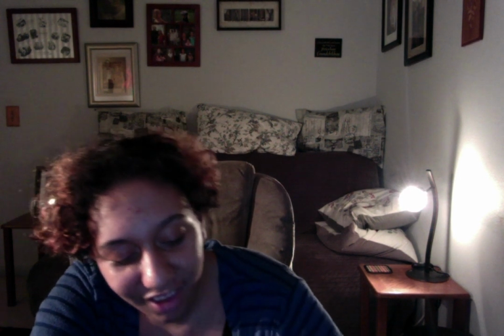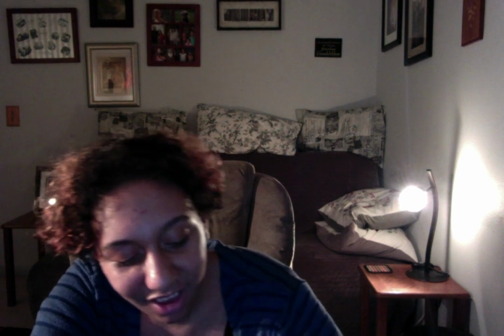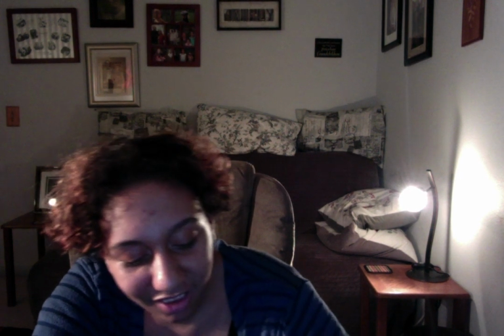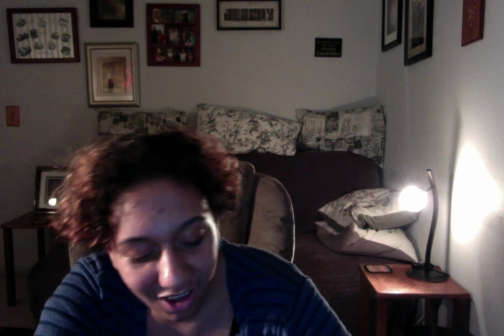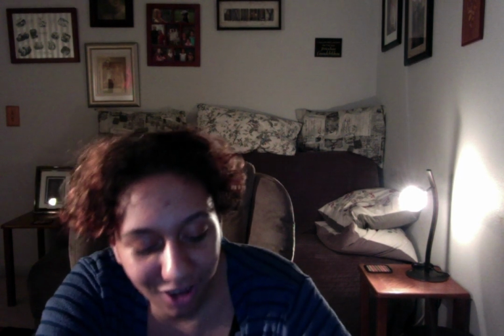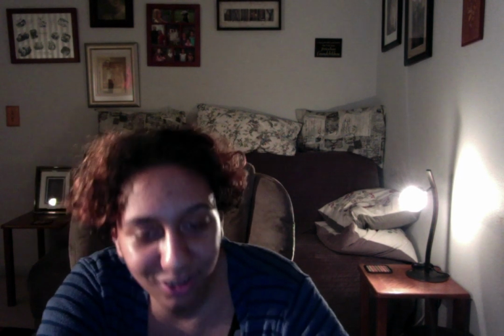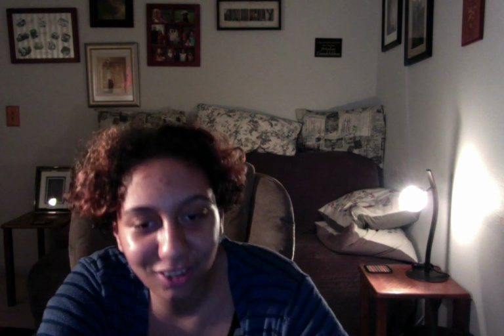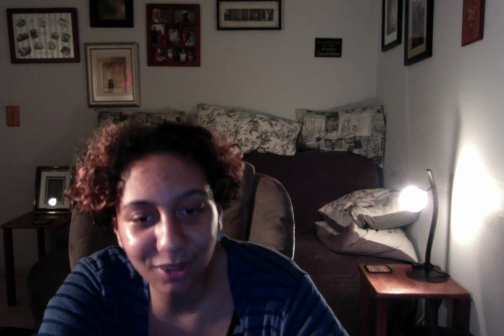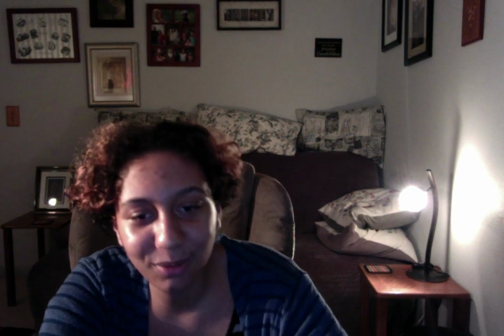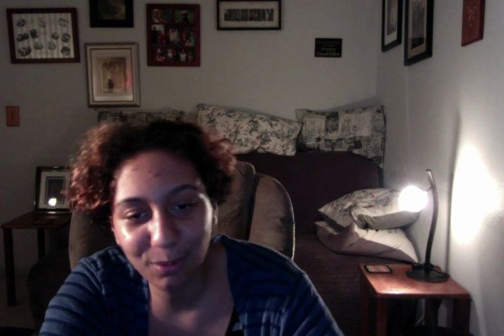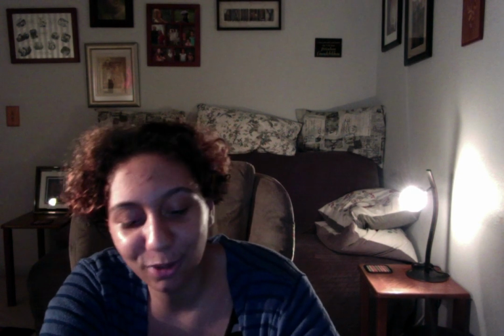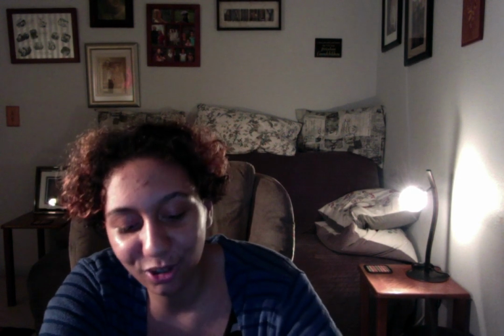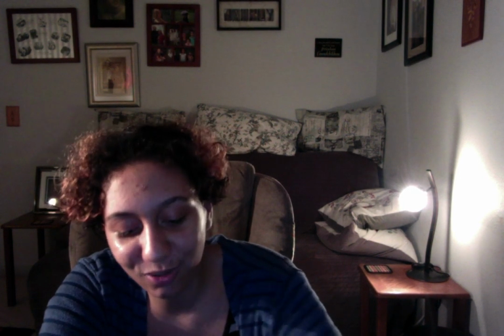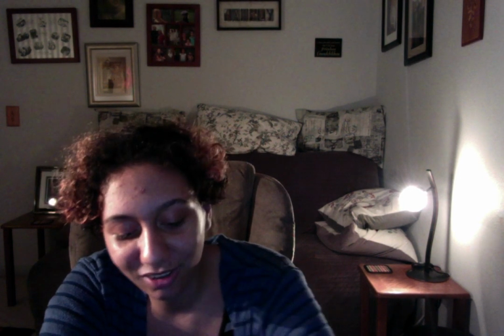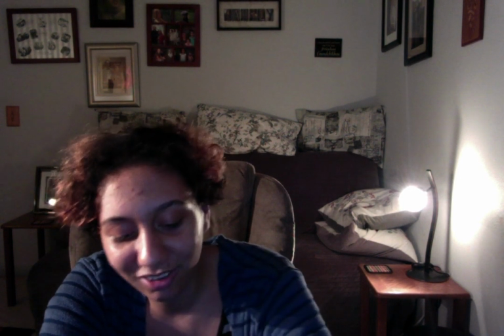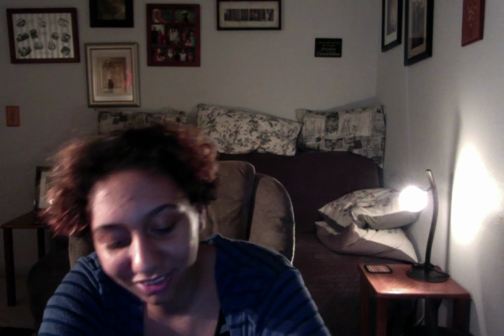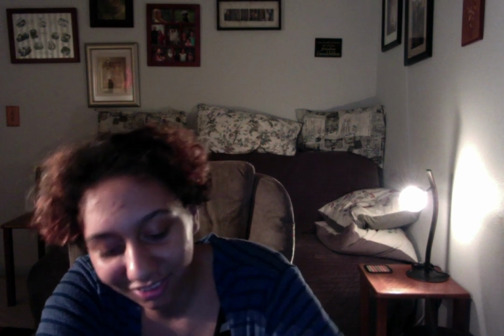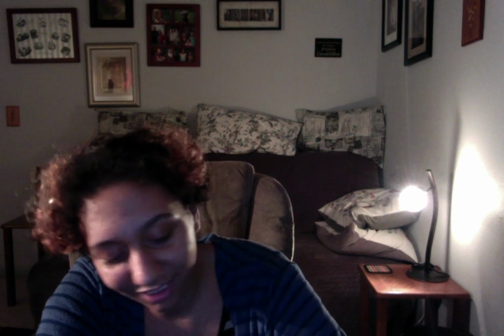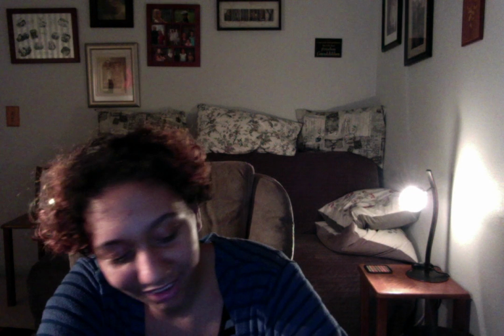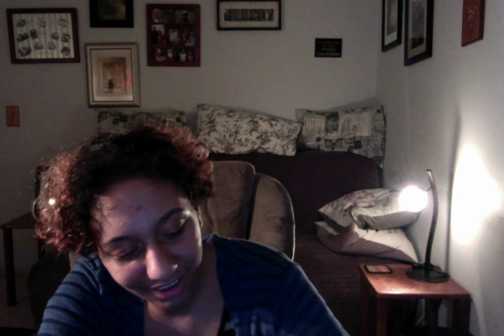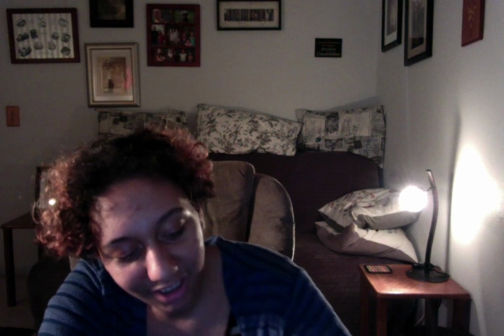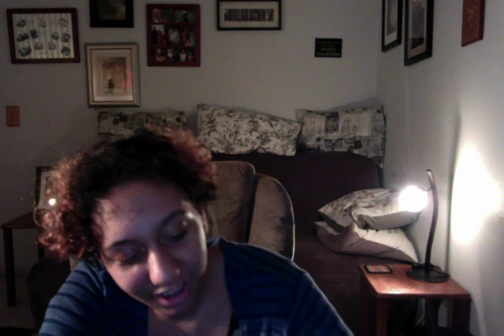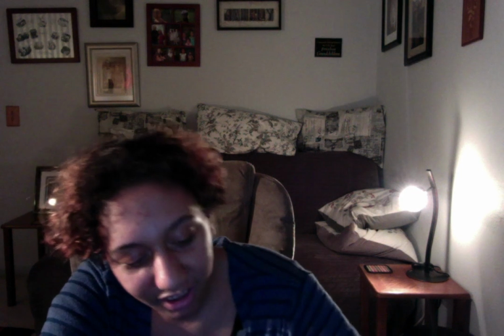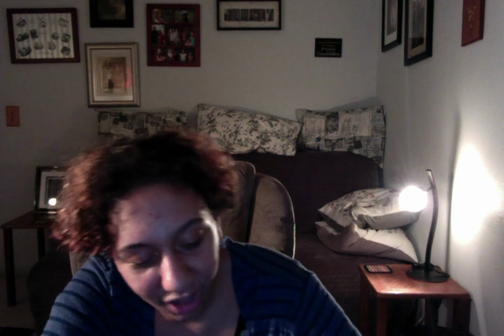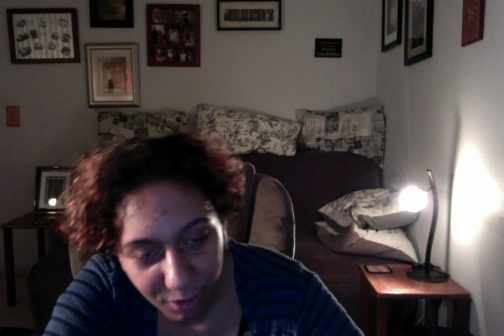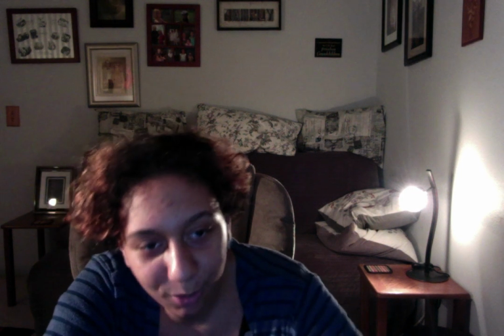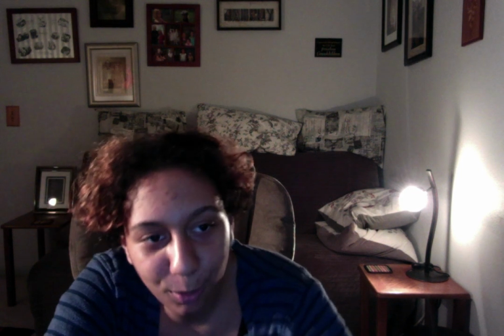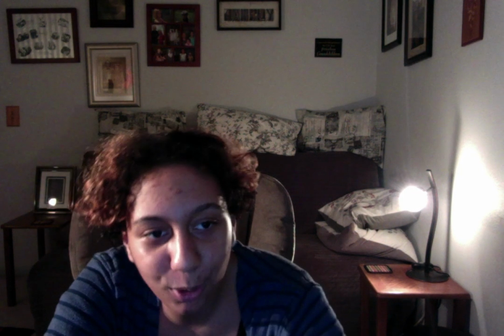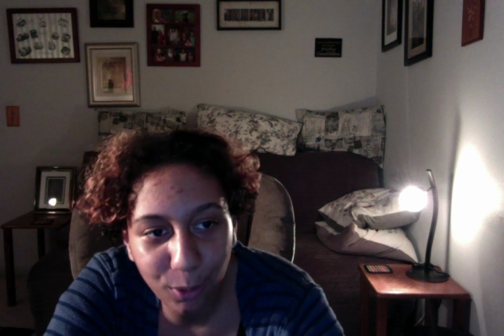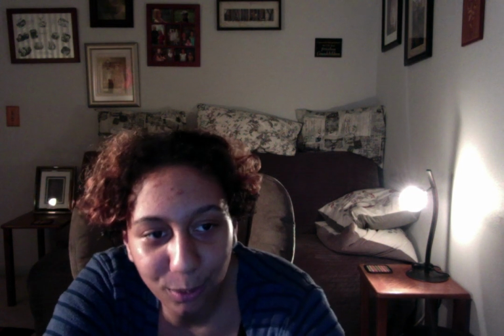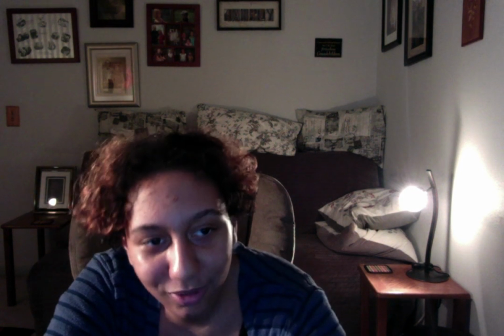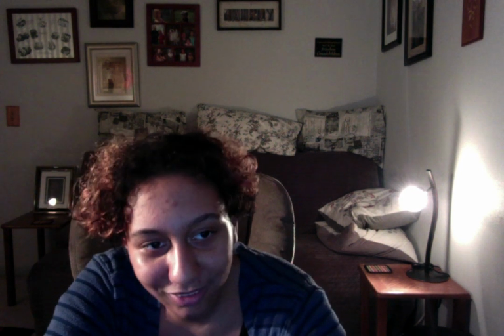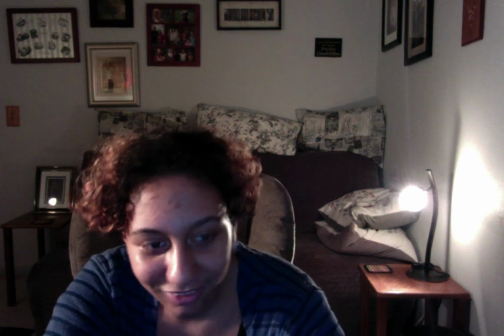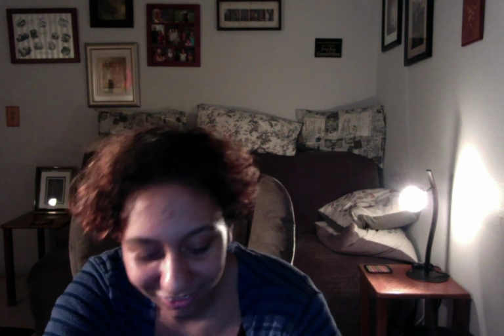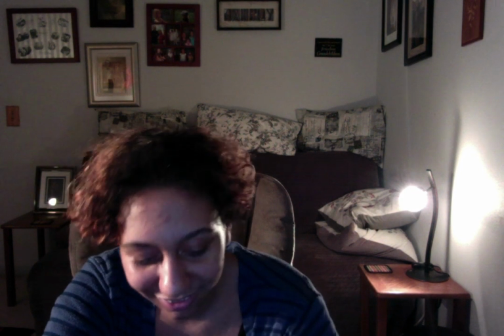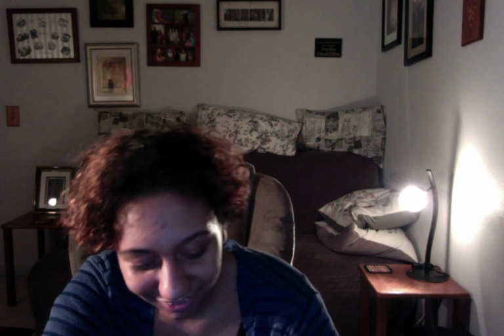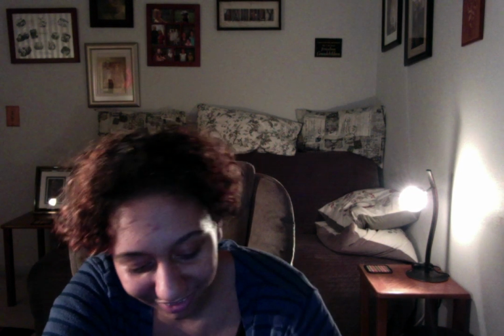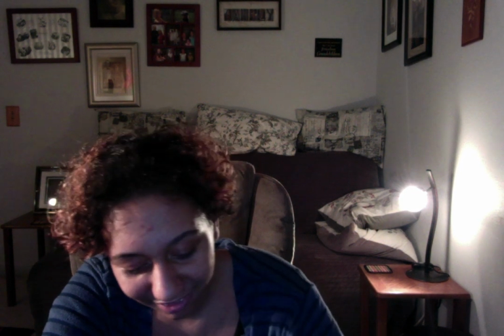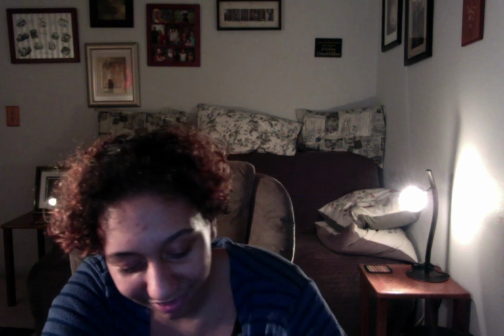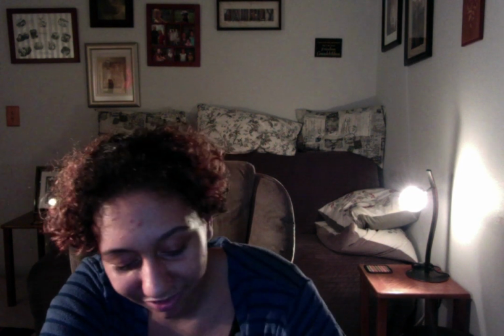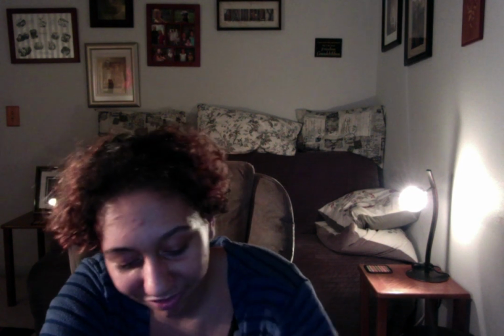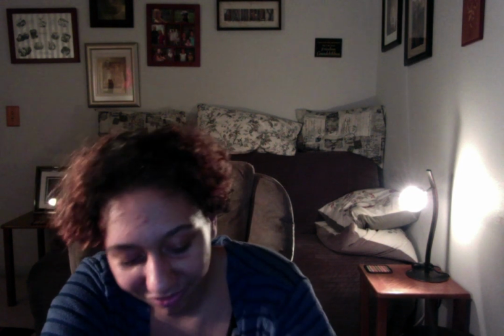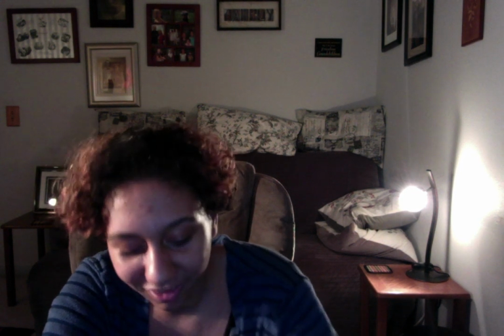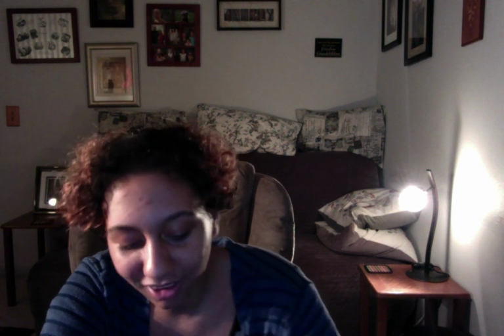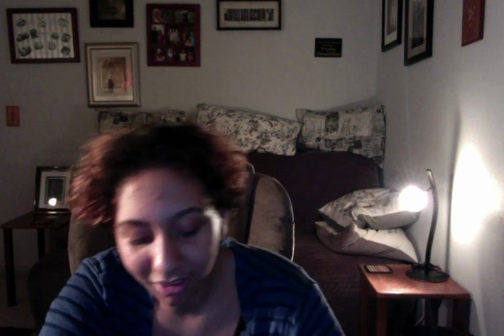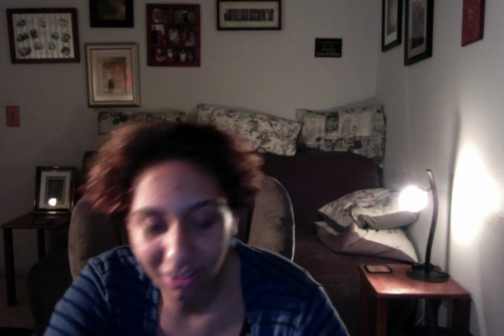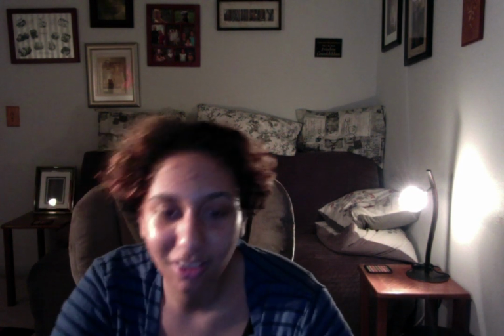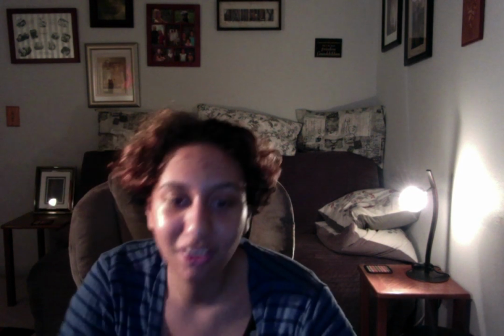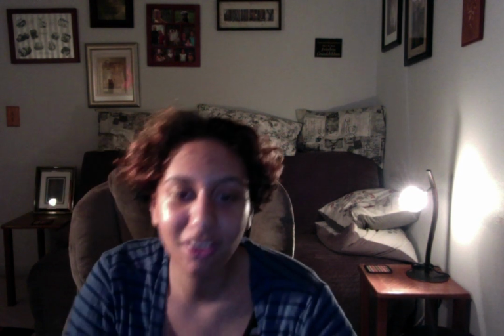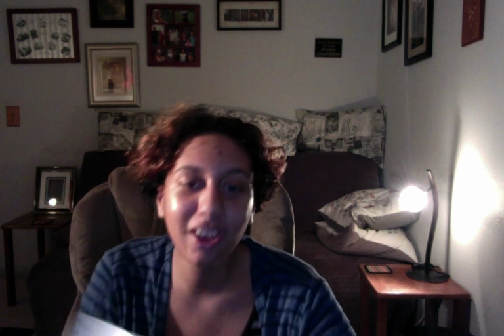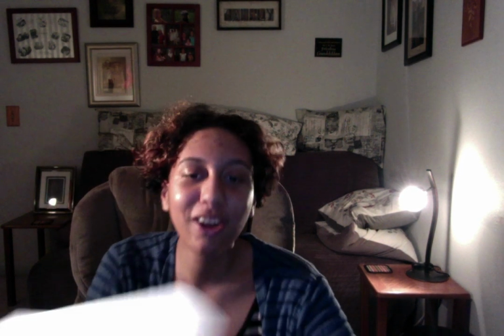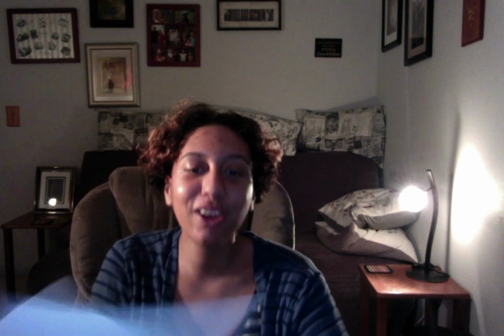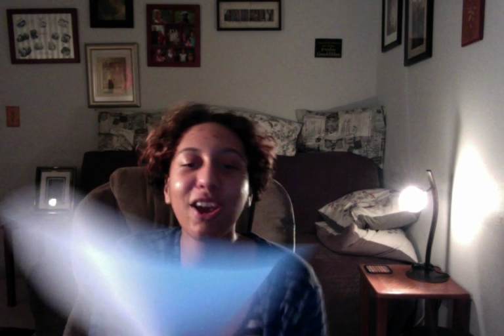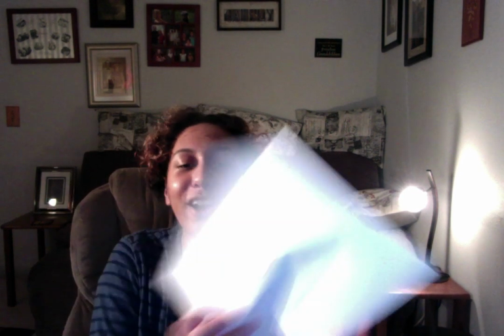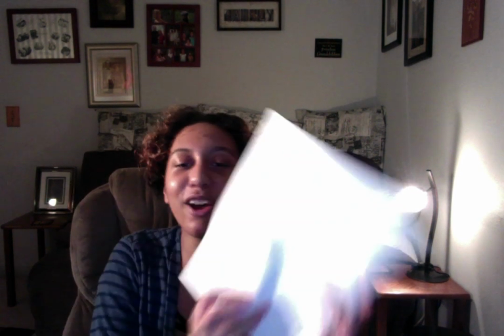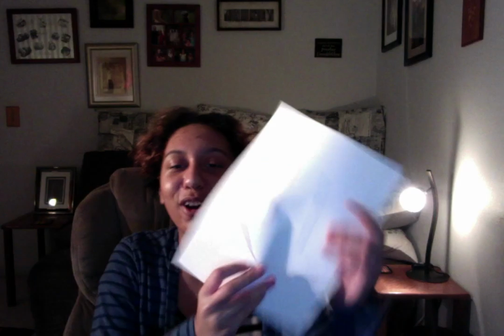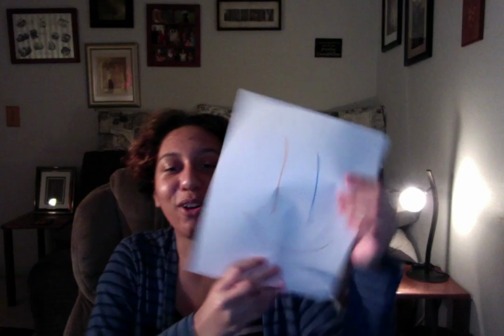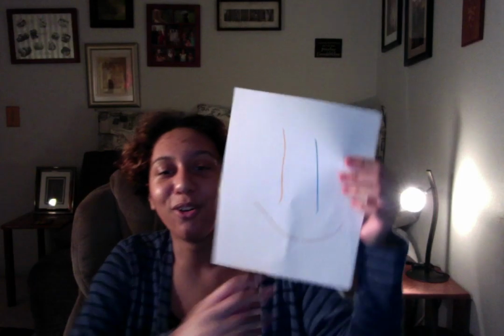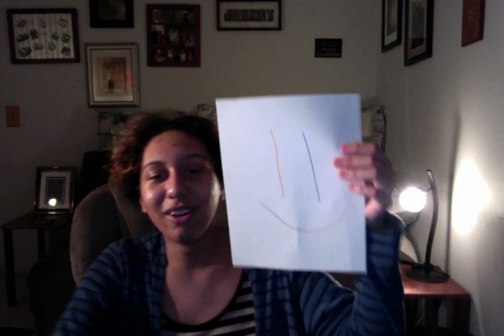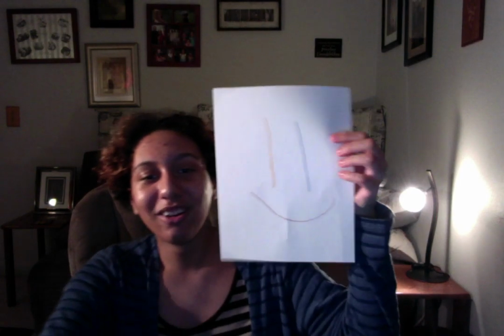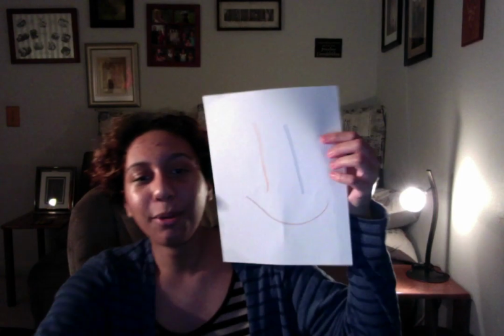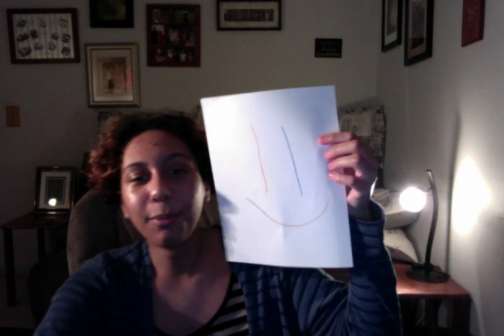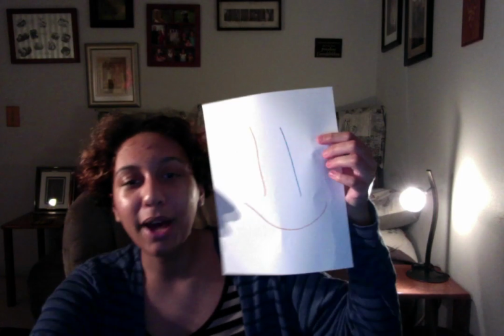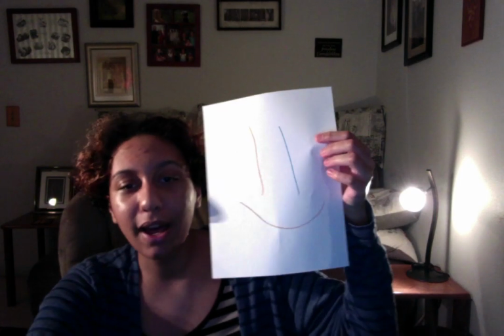Now I'm going to start with blue. There you go! Bye!